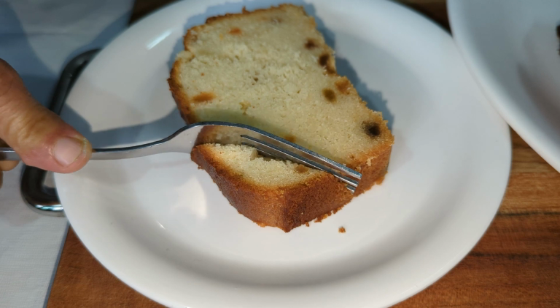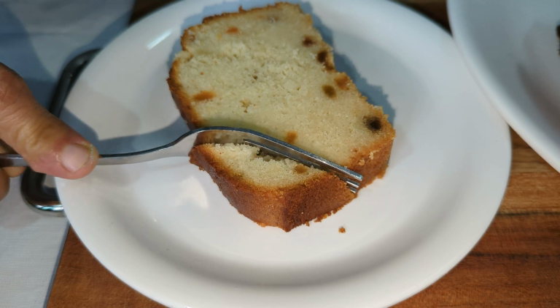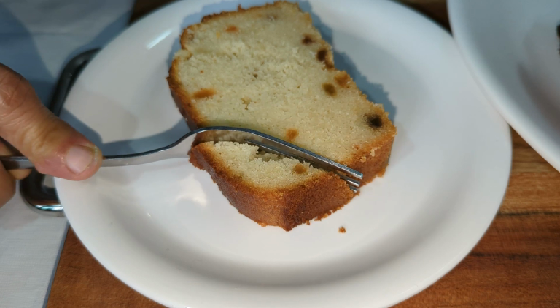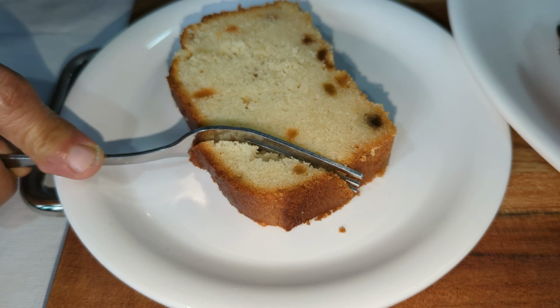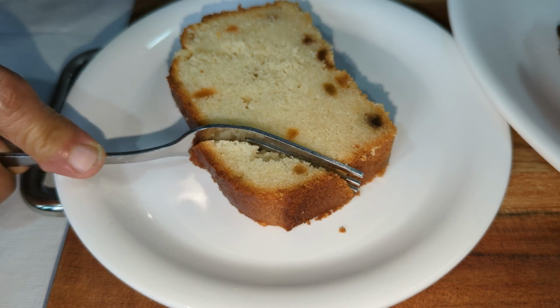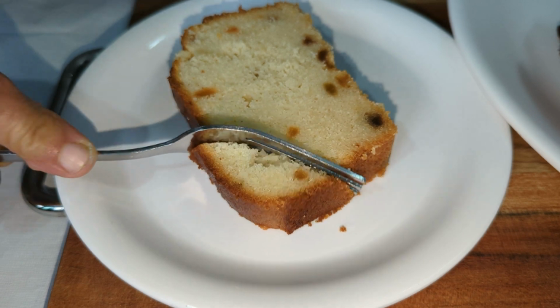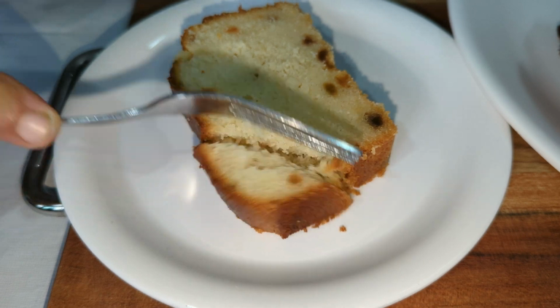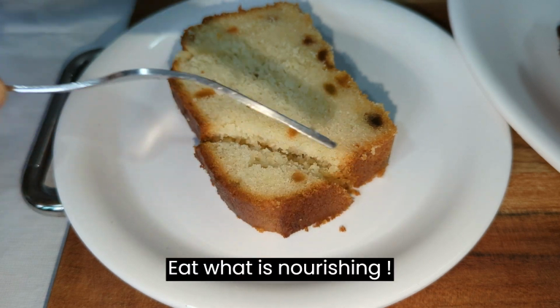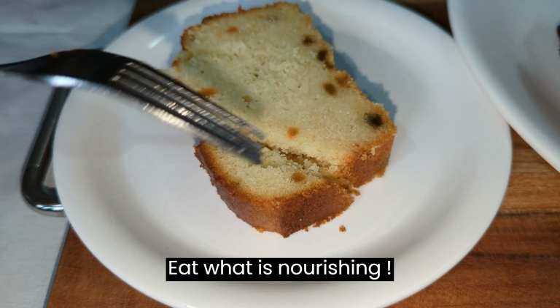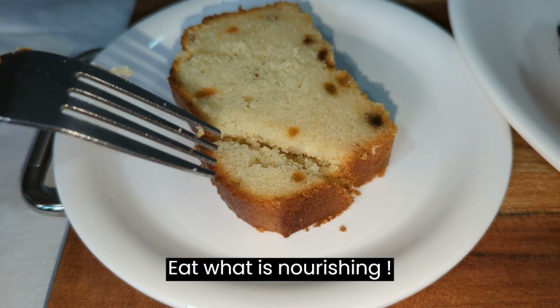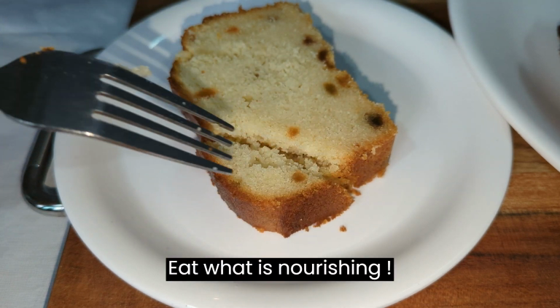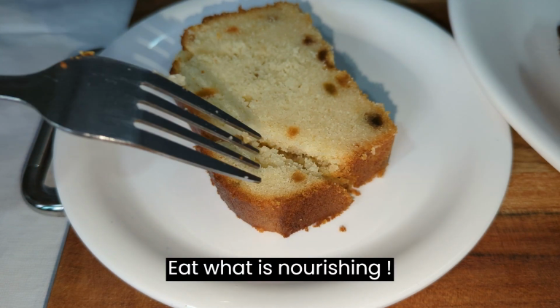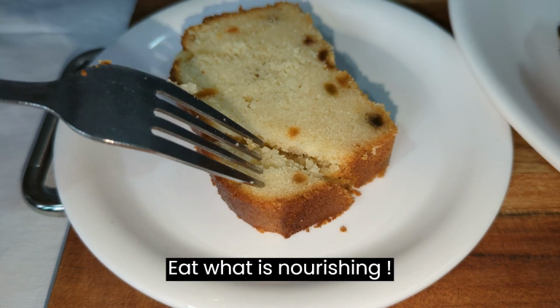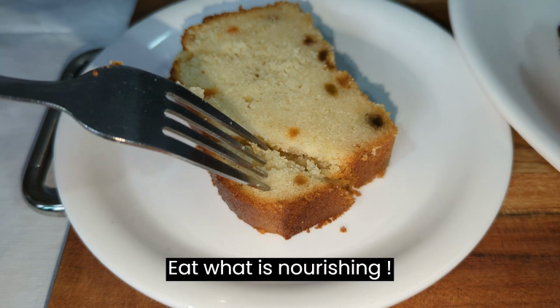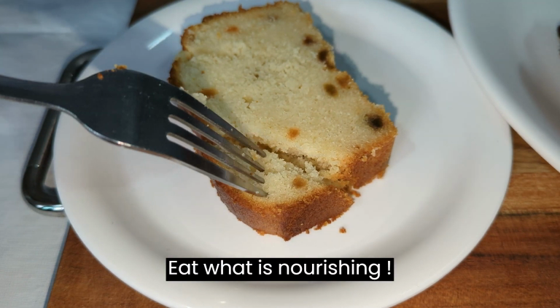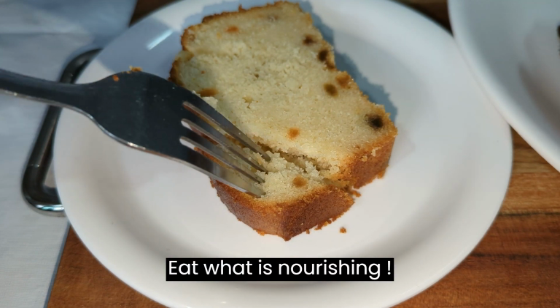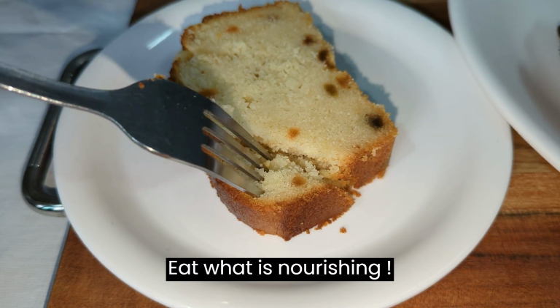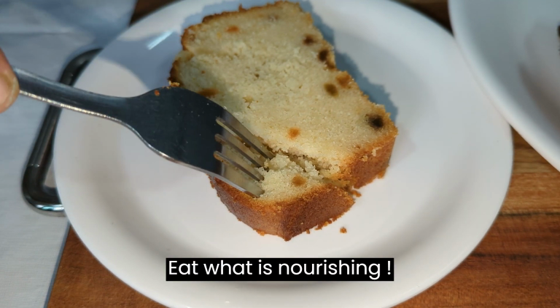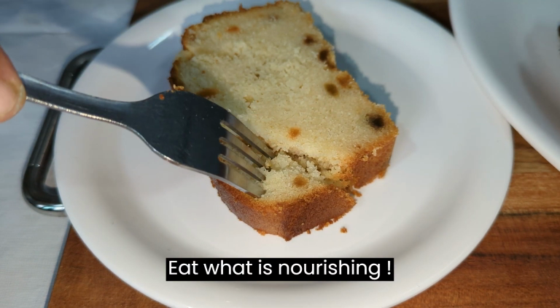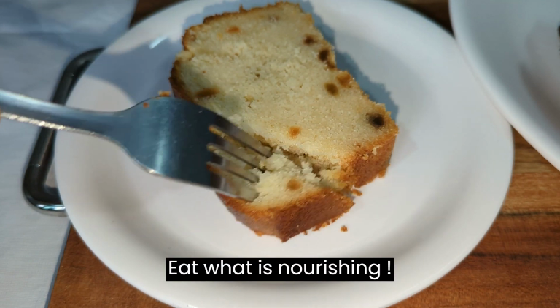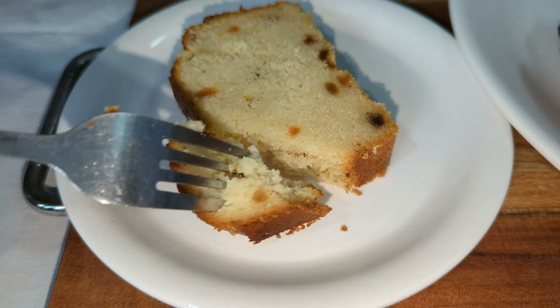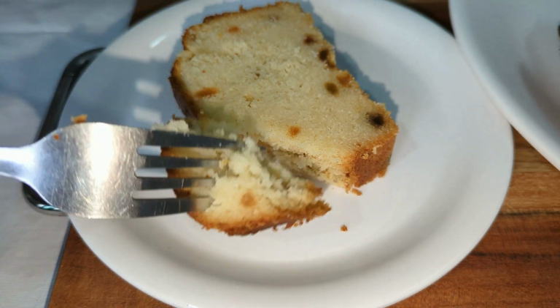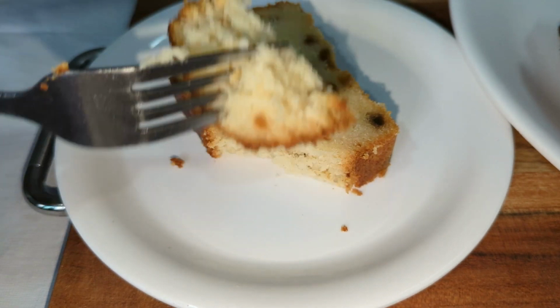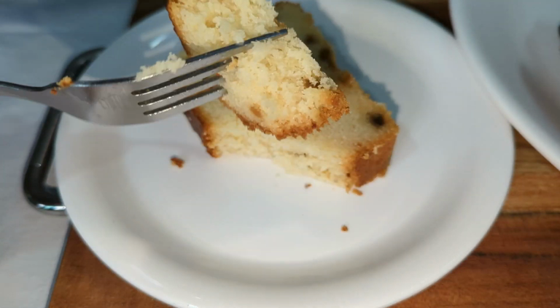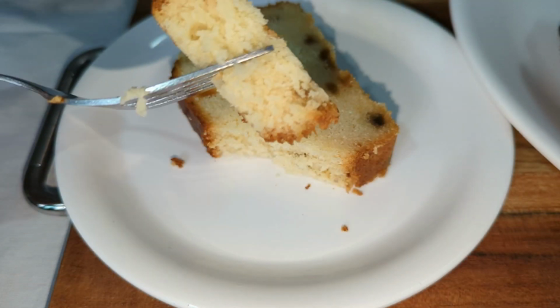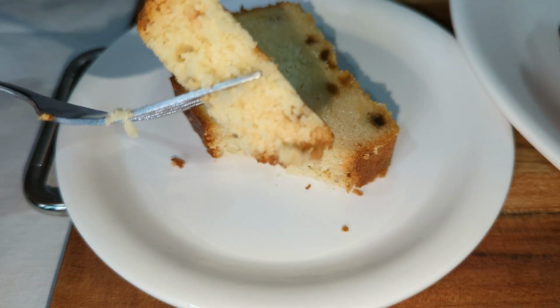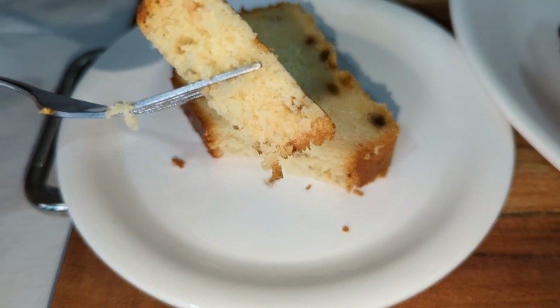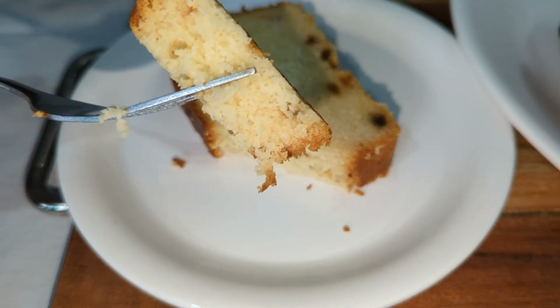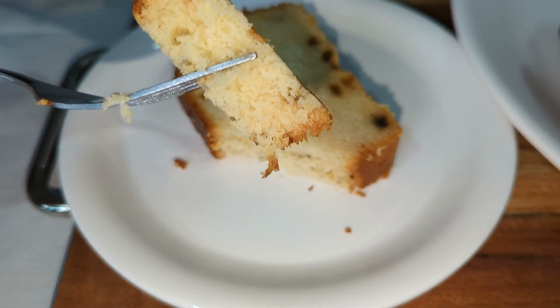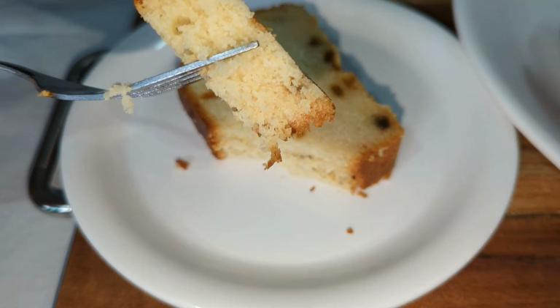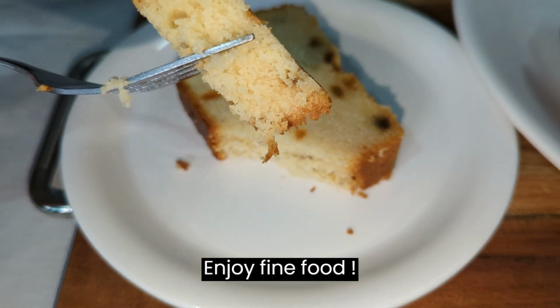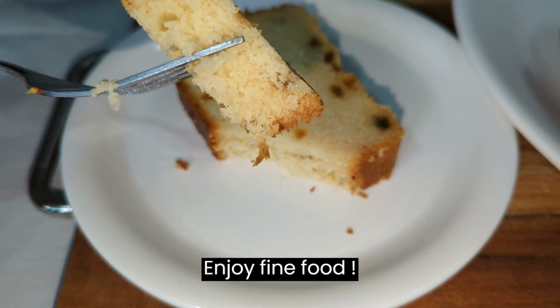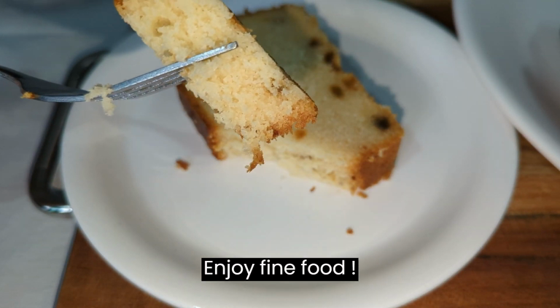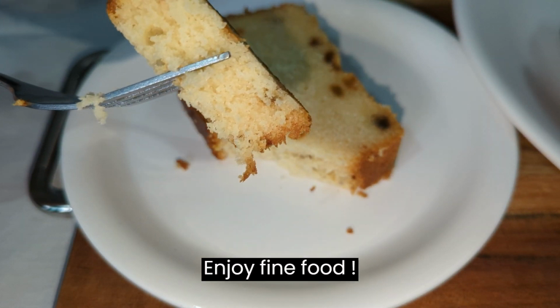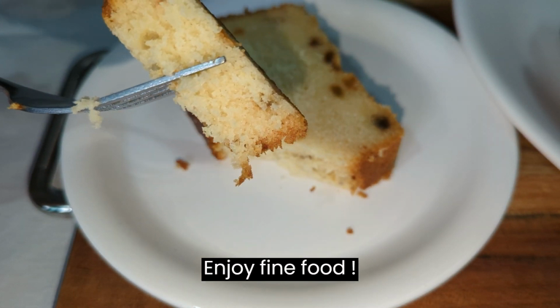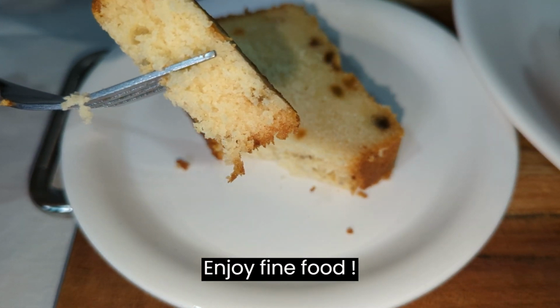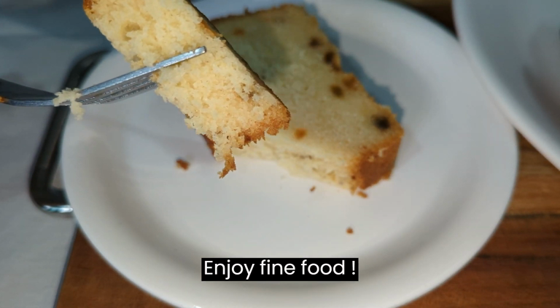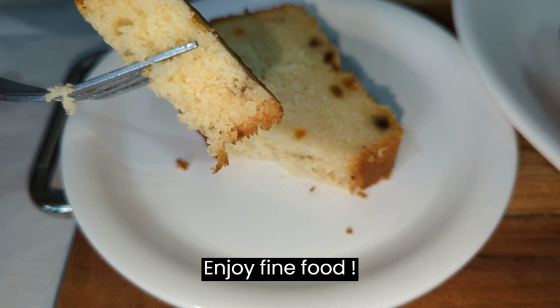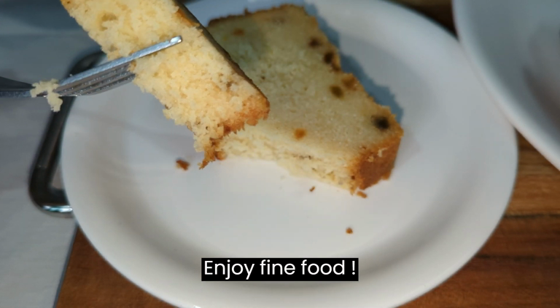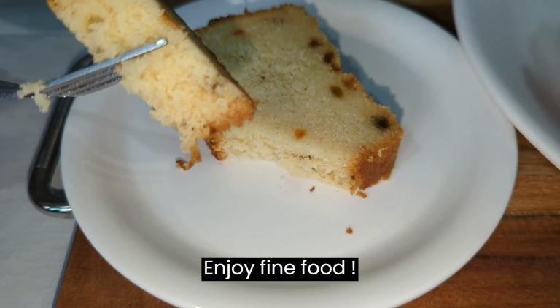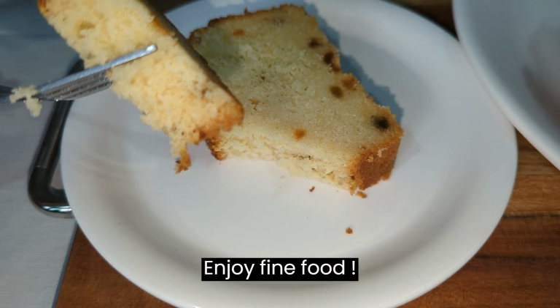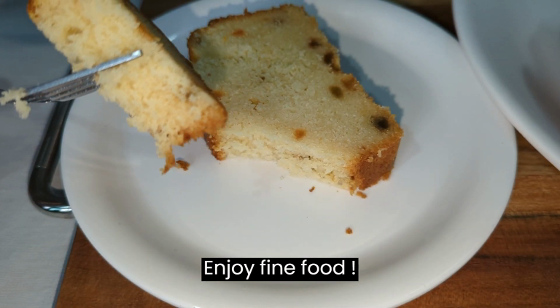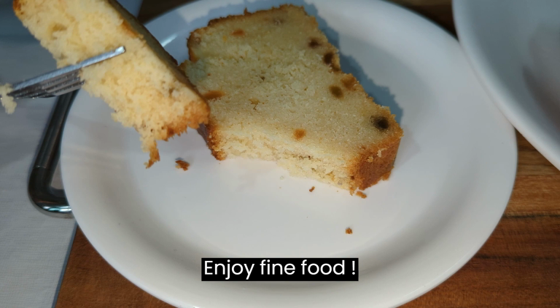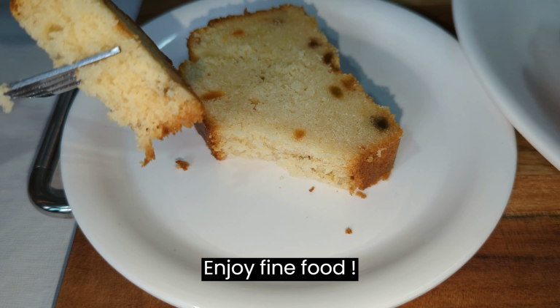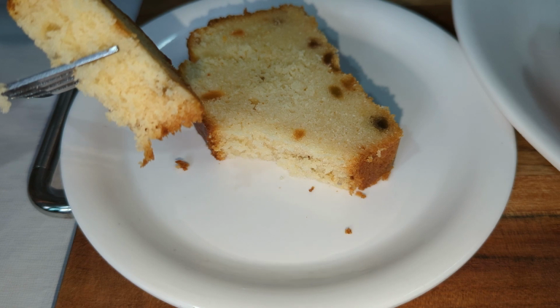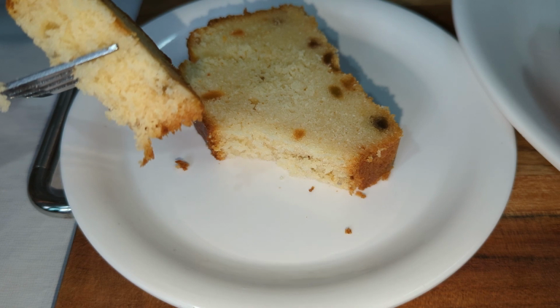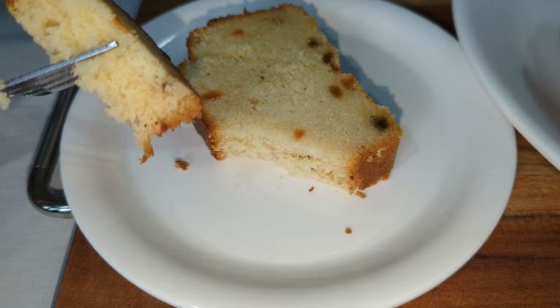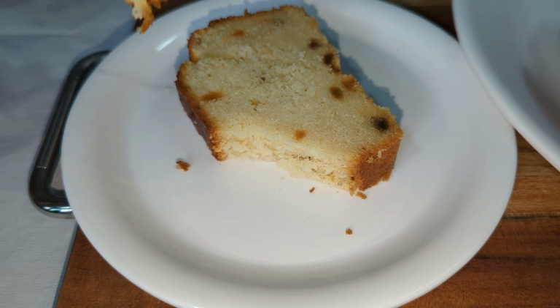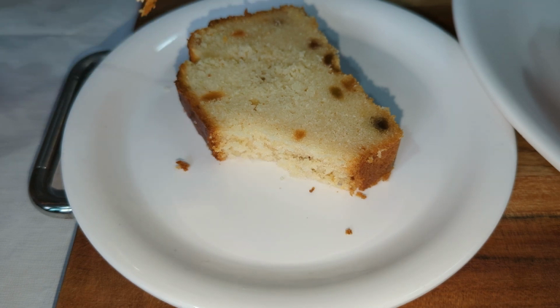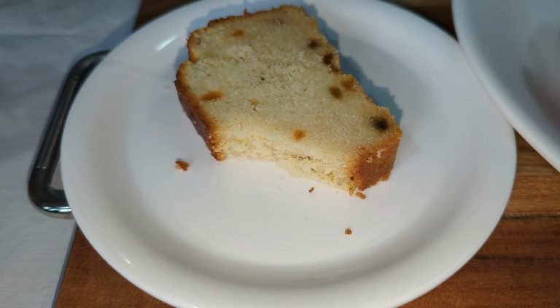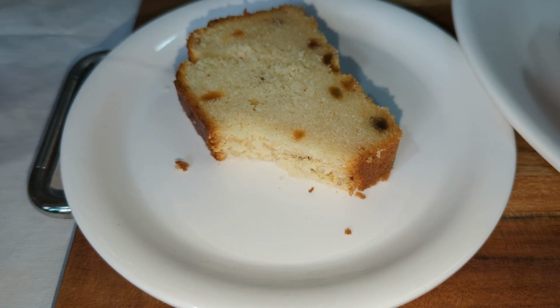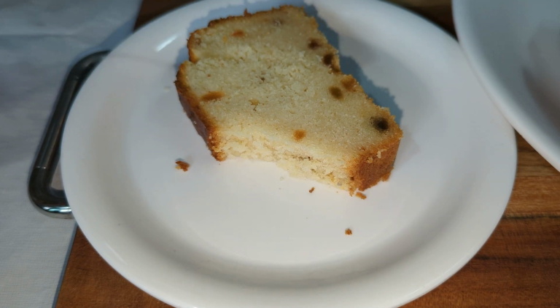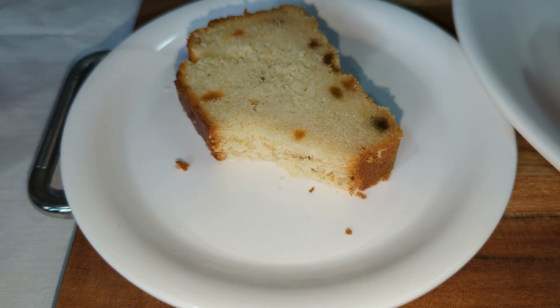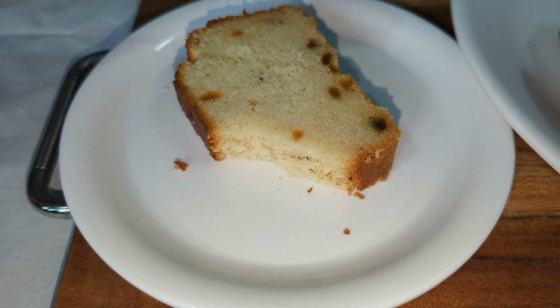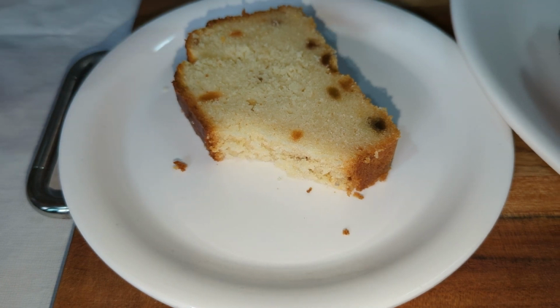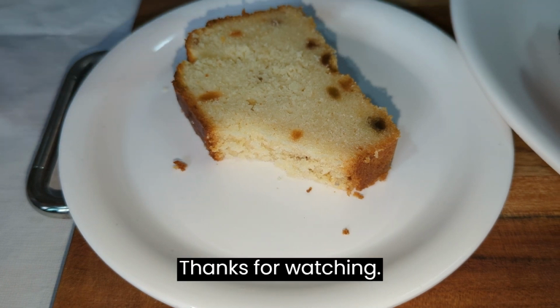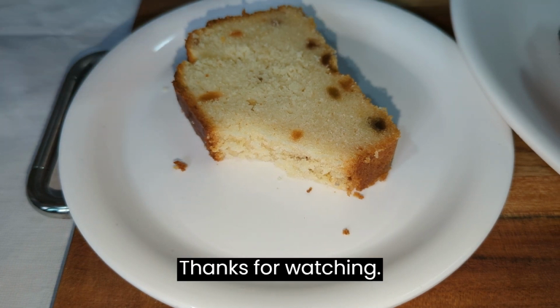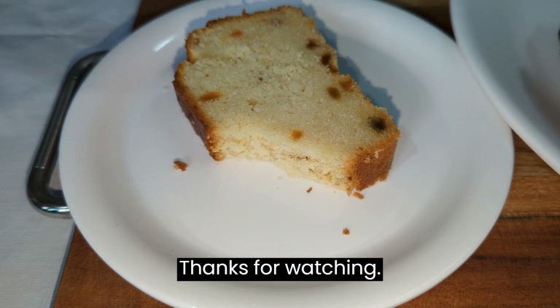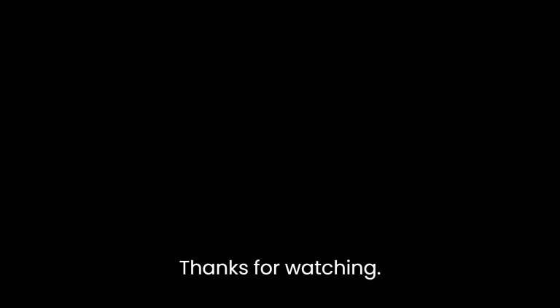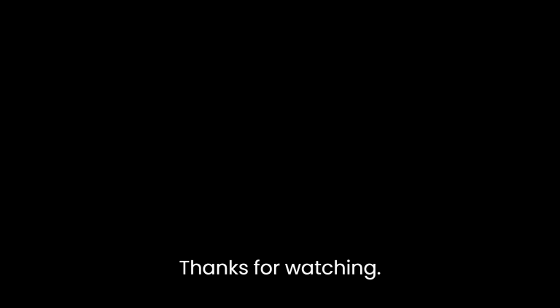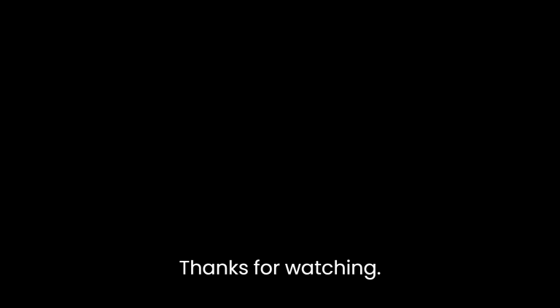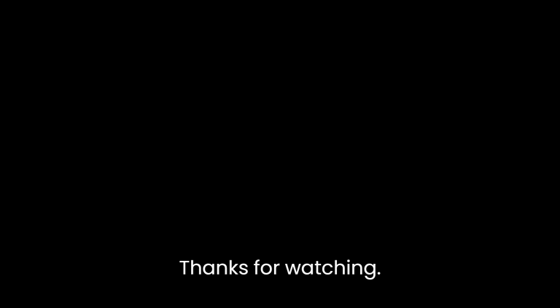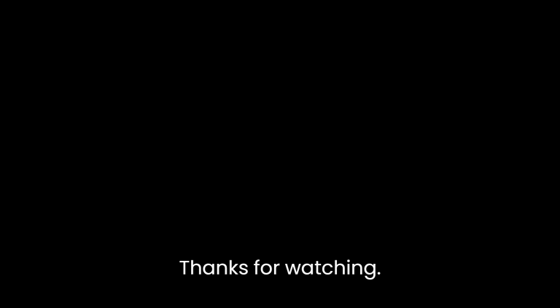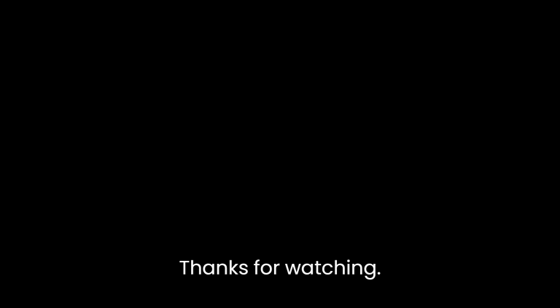Eat what is nourishing. Enjoy fine food. Thanks for watching.